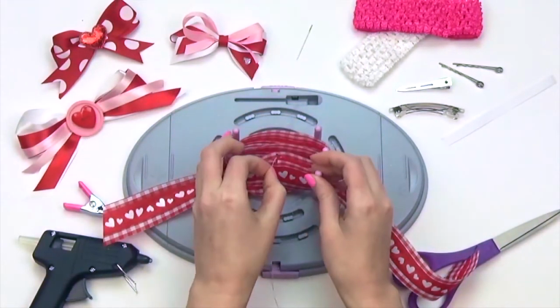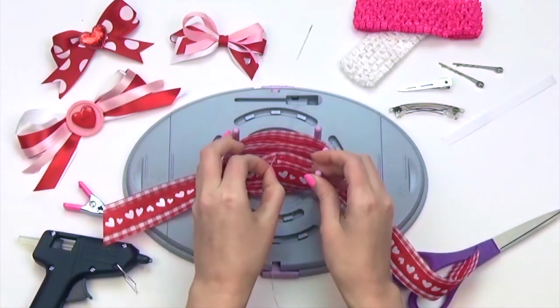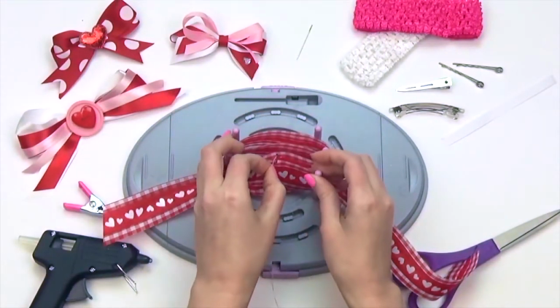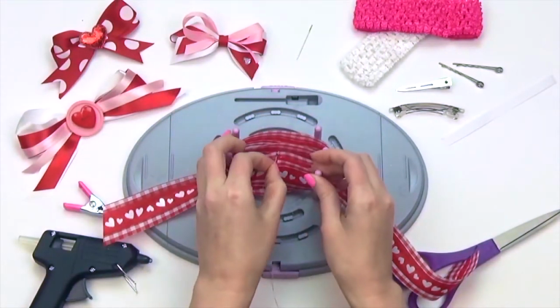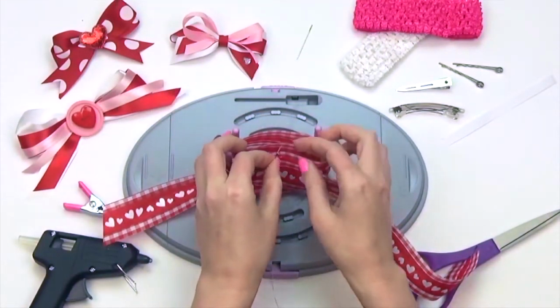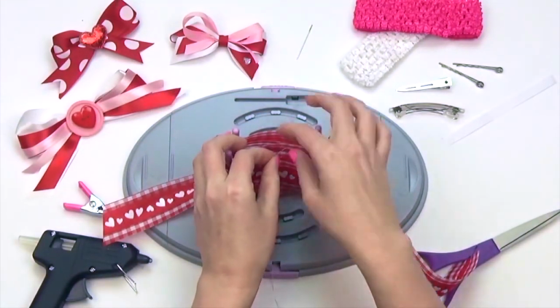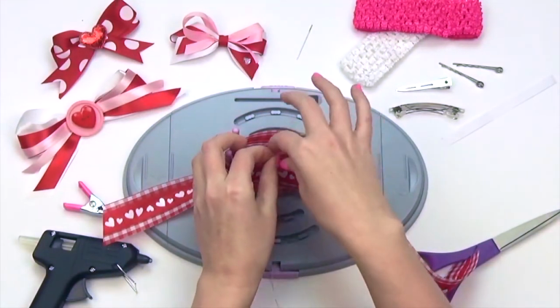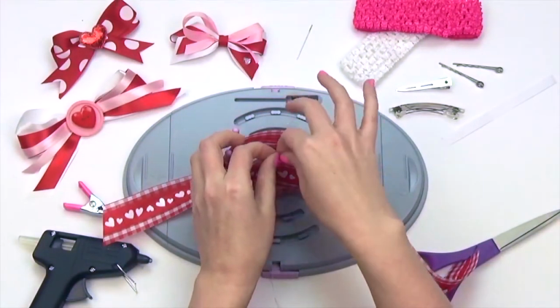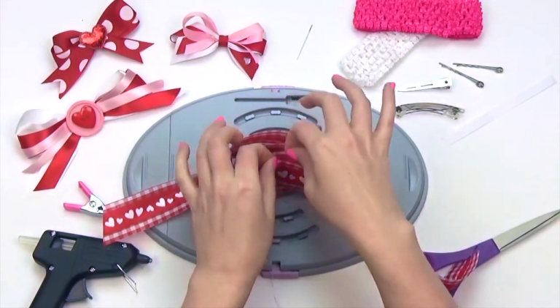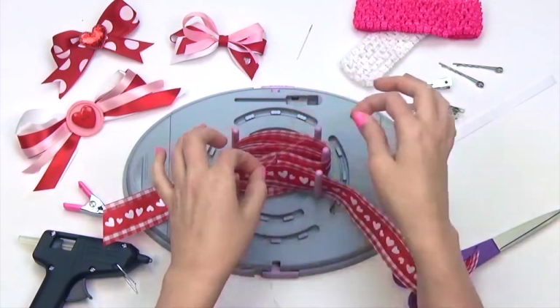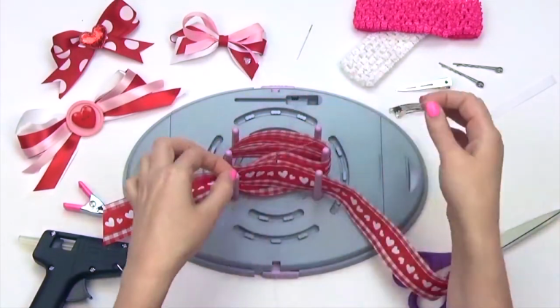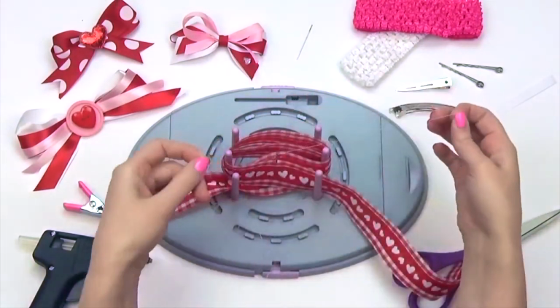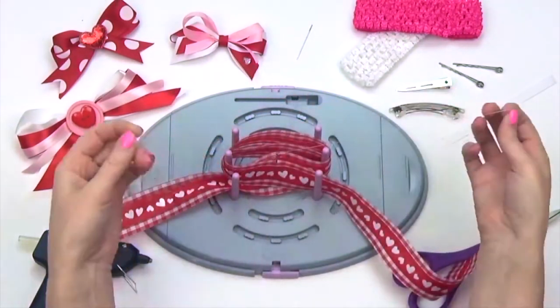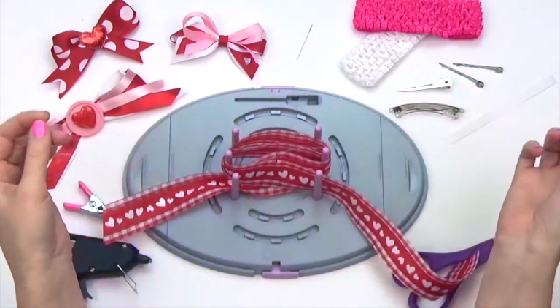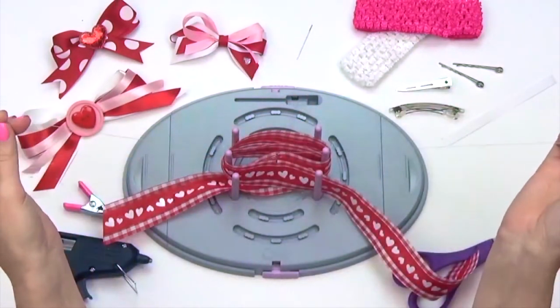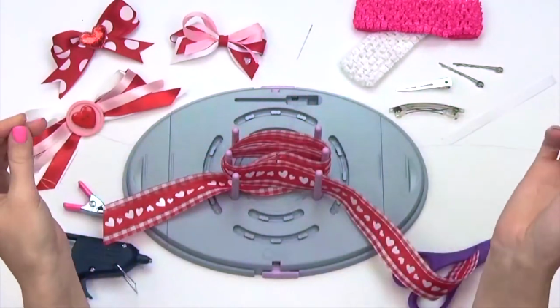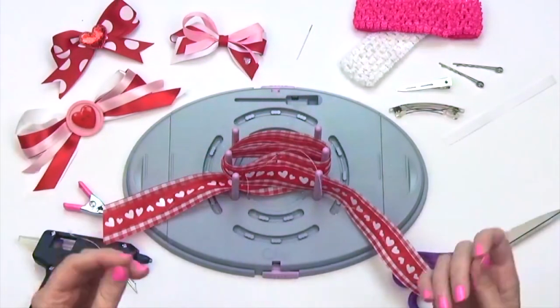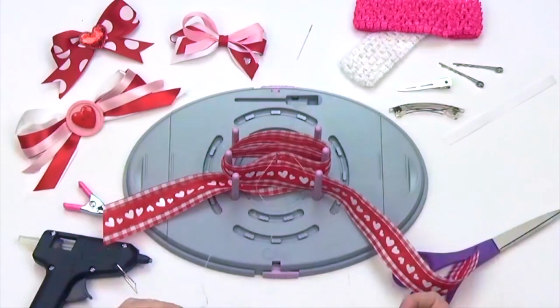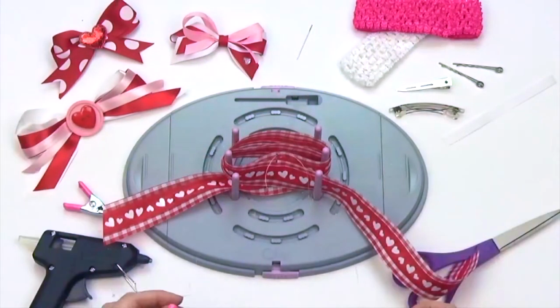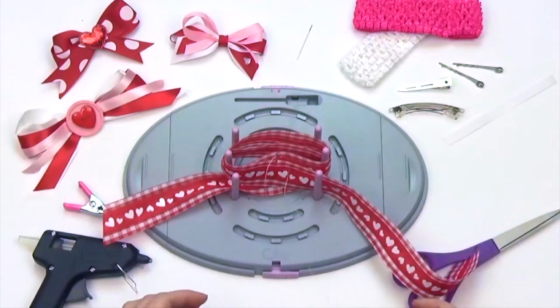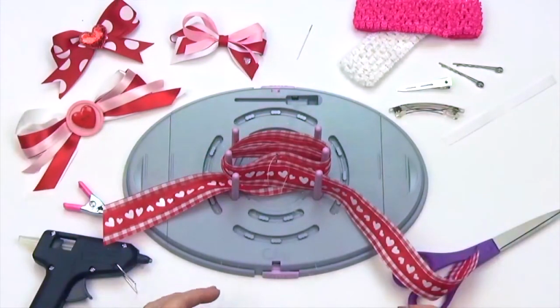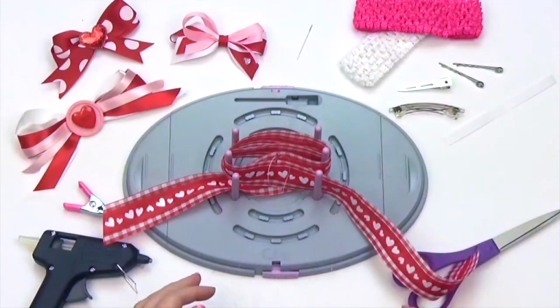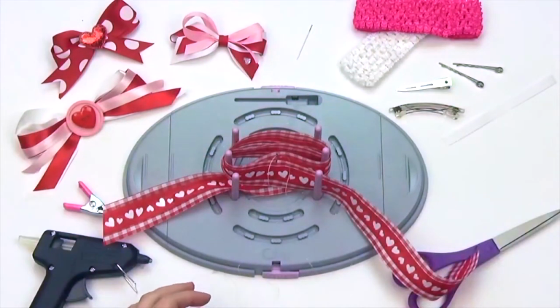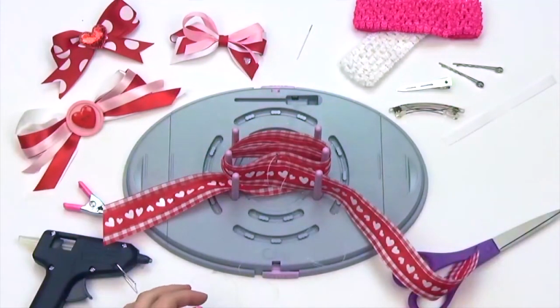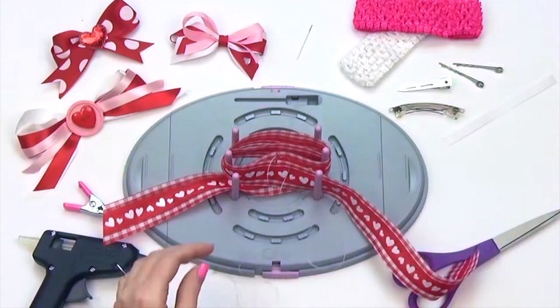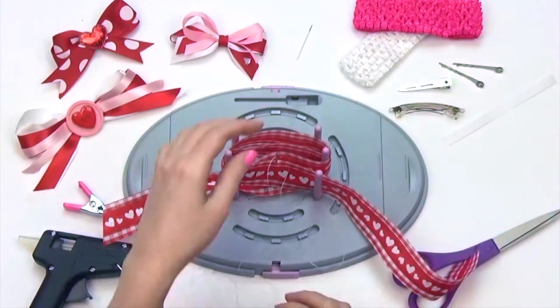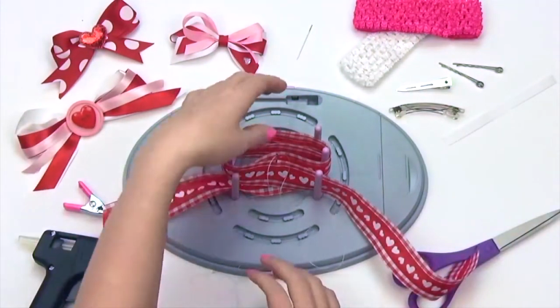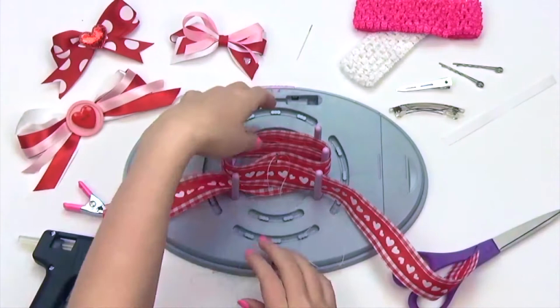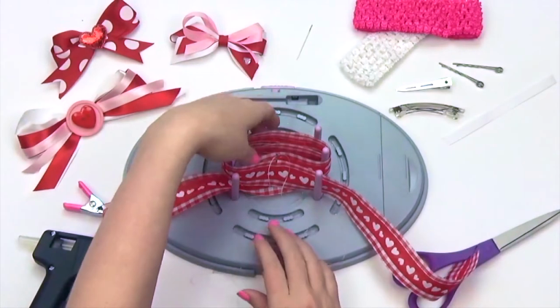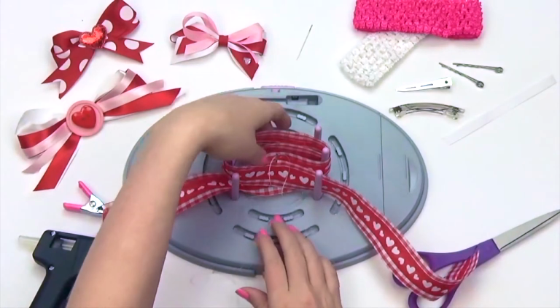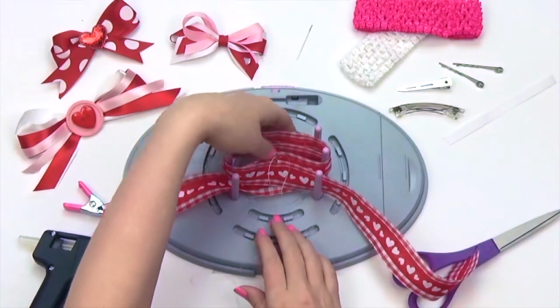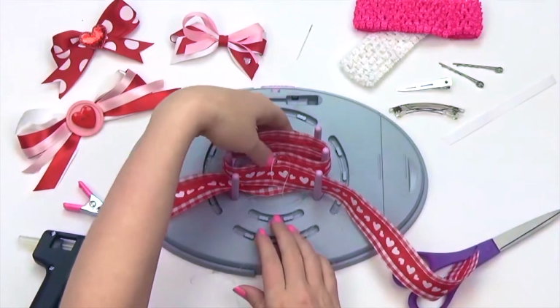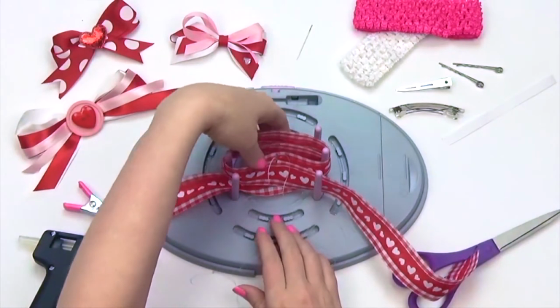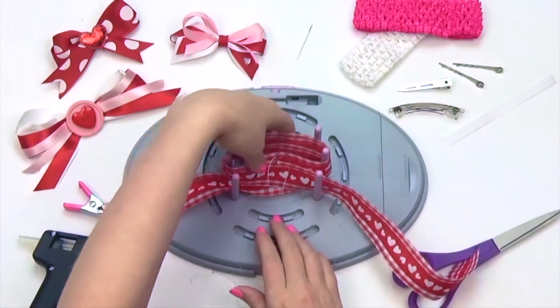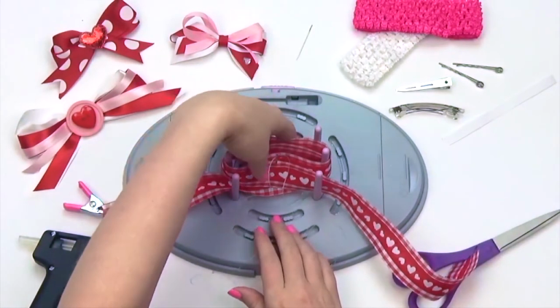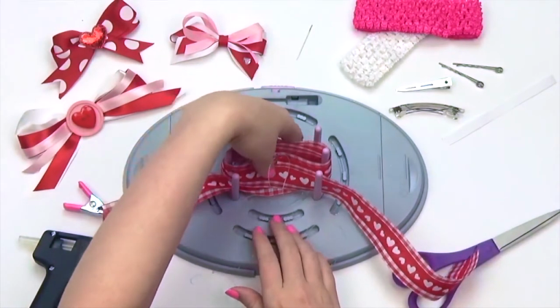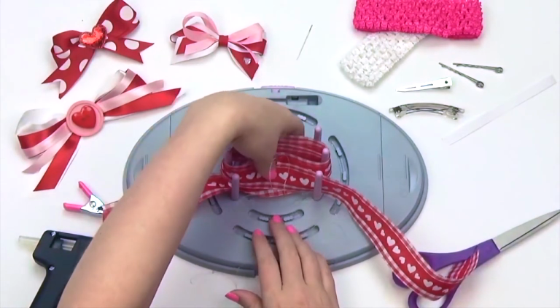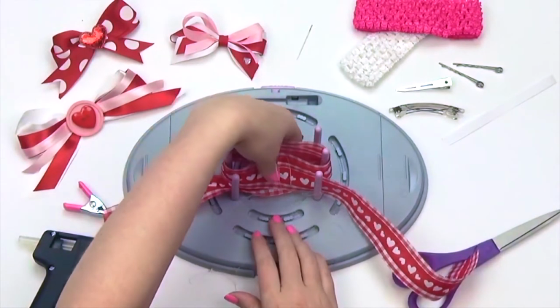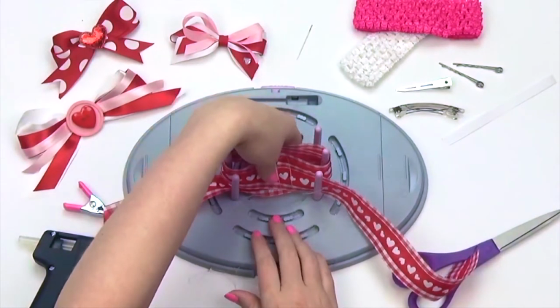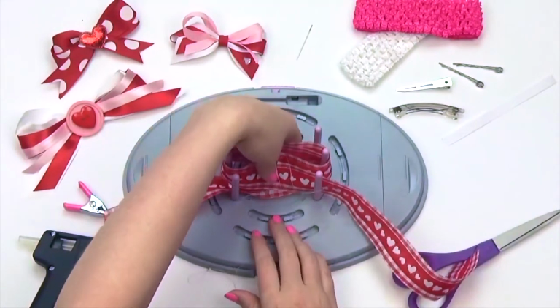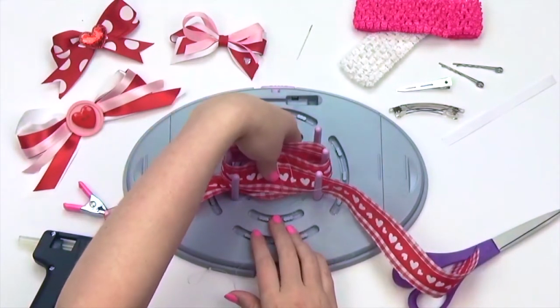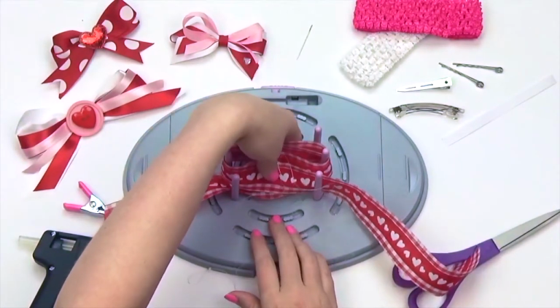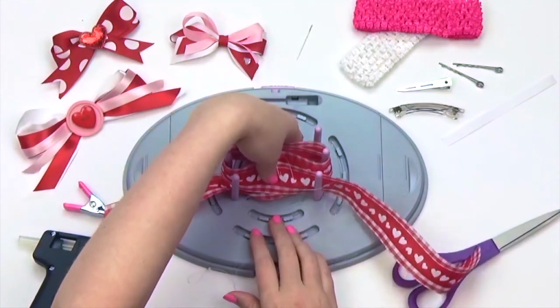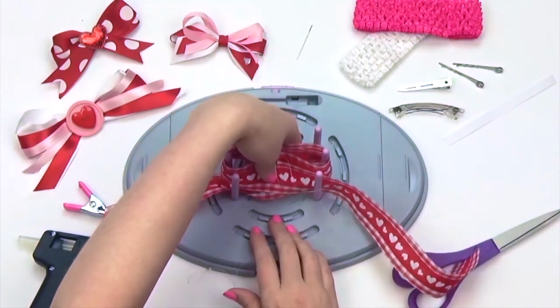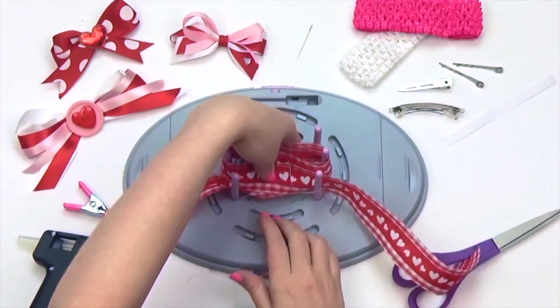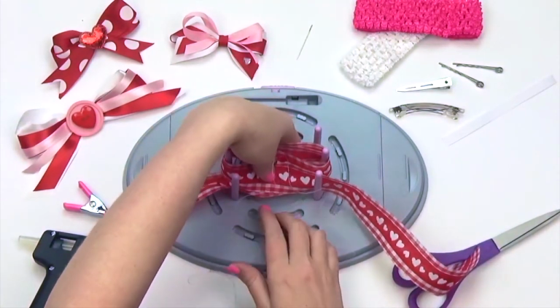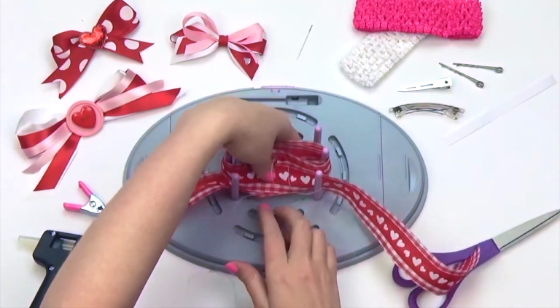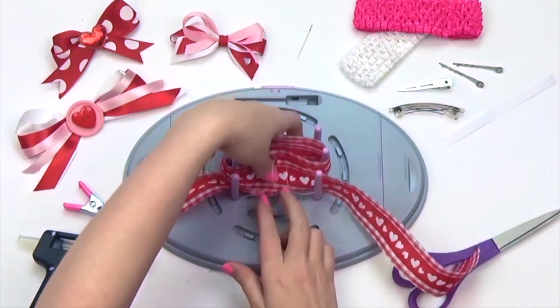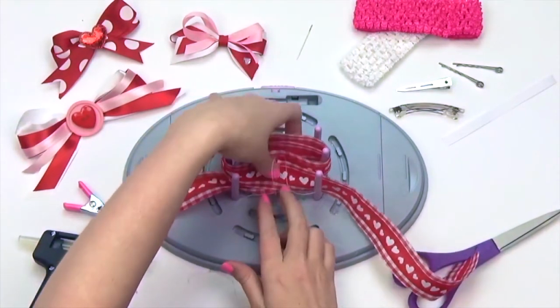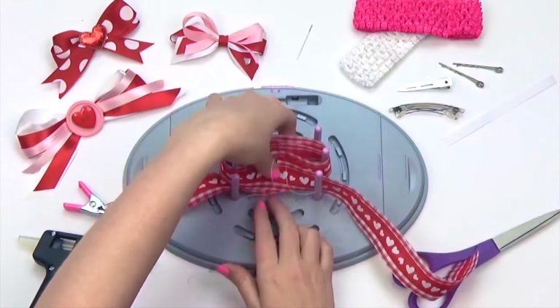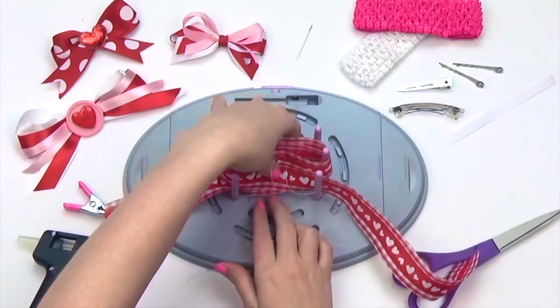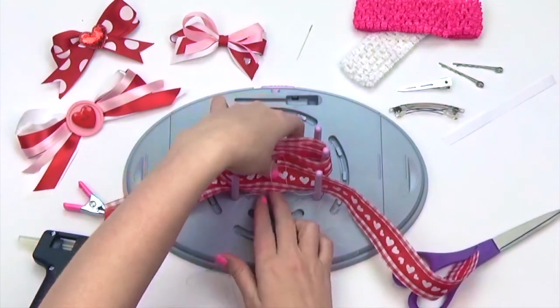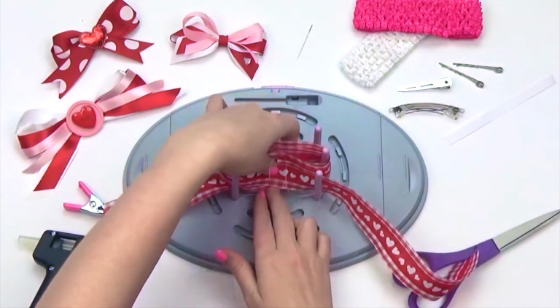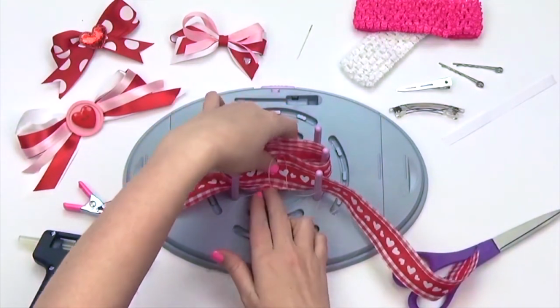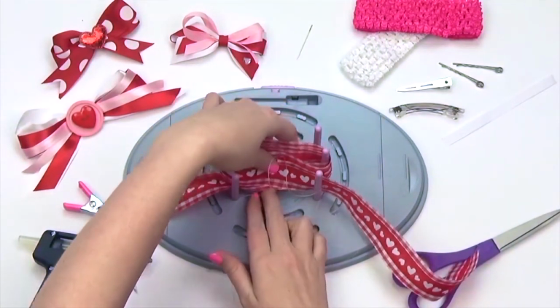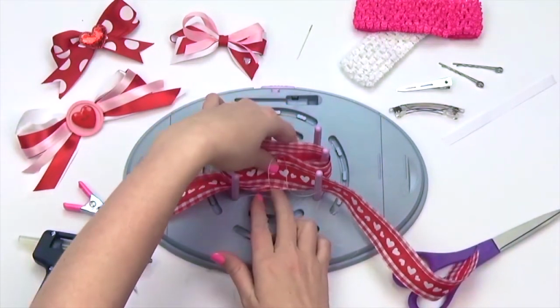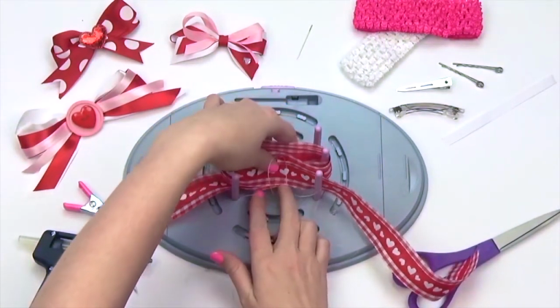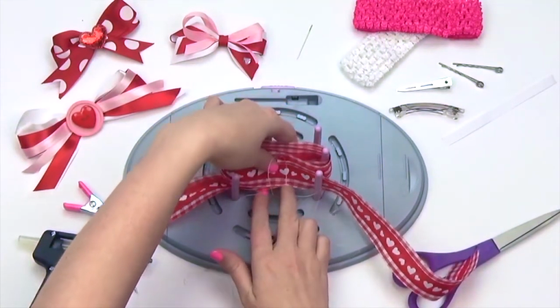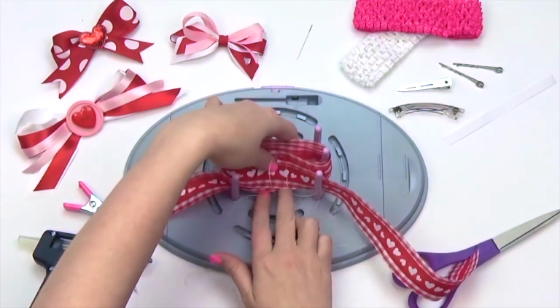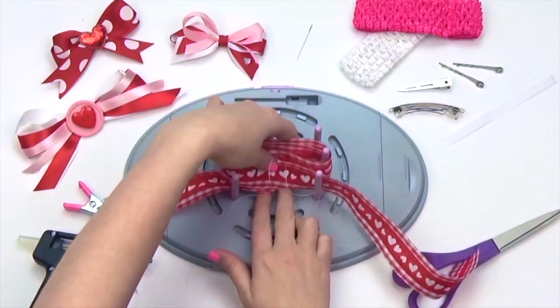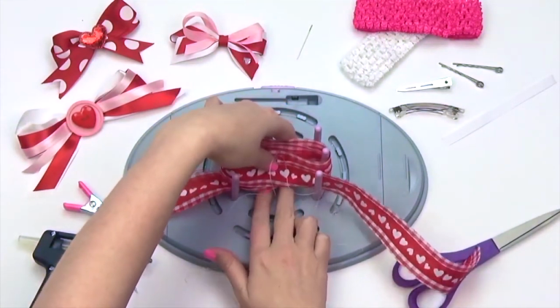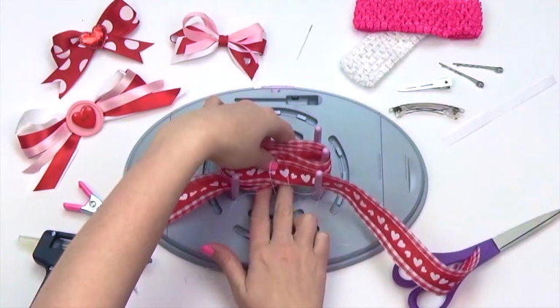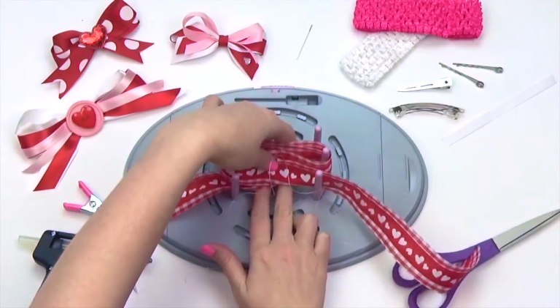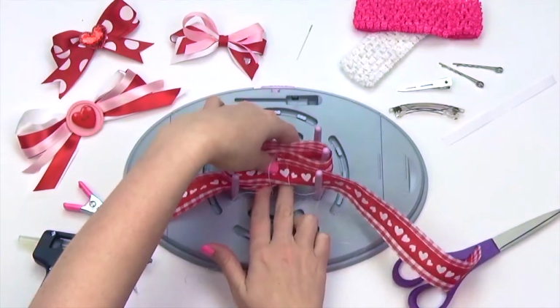Insert your thread through your center needle on your BowGenius. Gather your ribbon and pull up, then pull the thread.